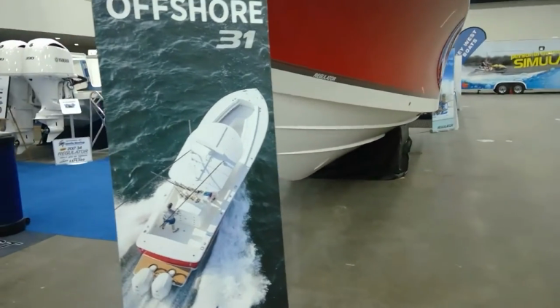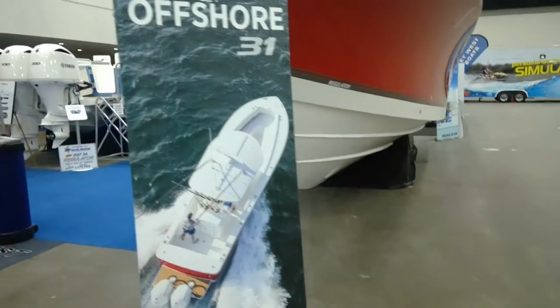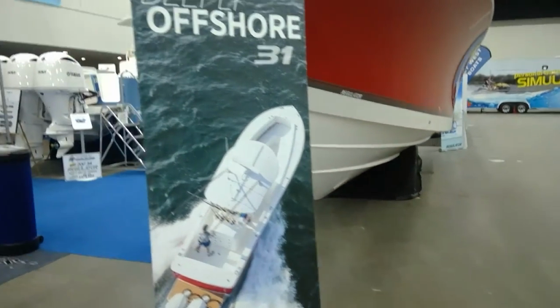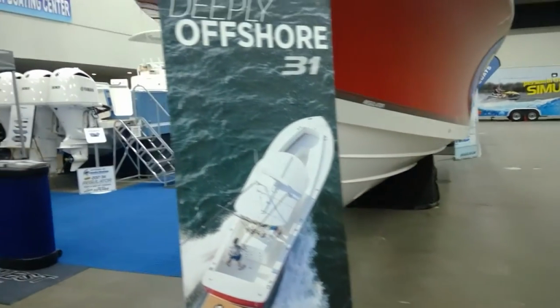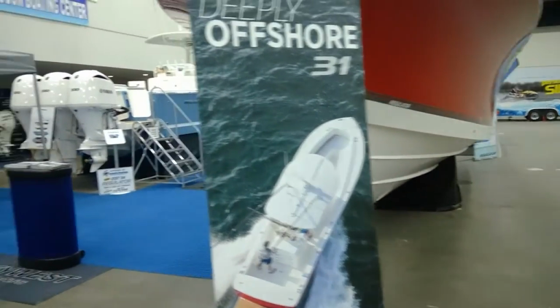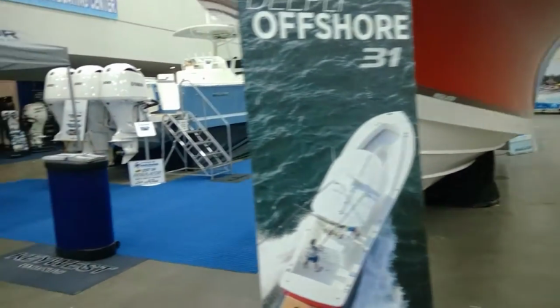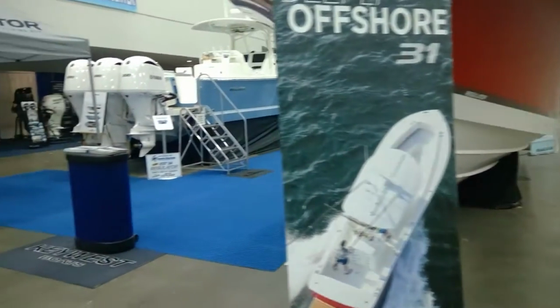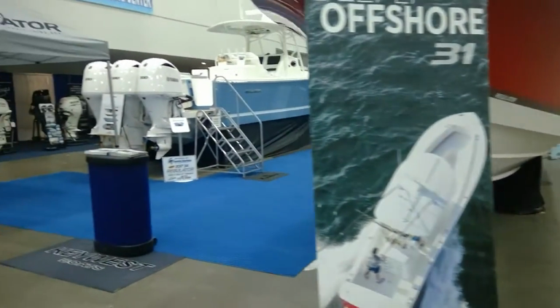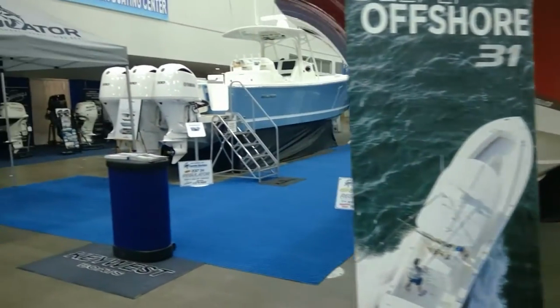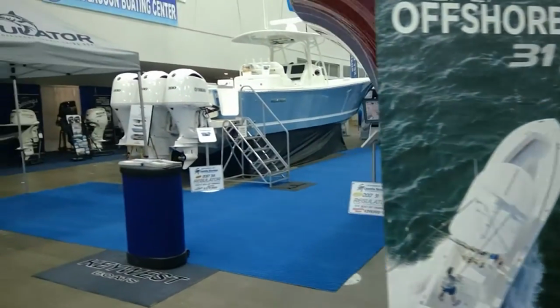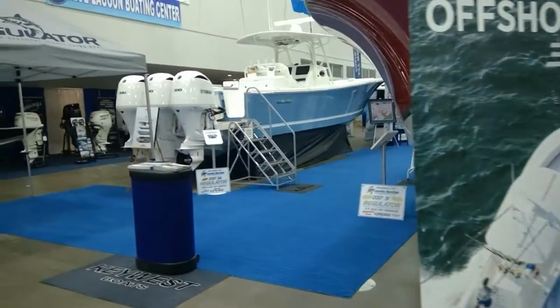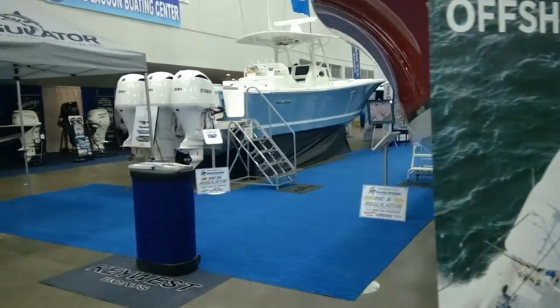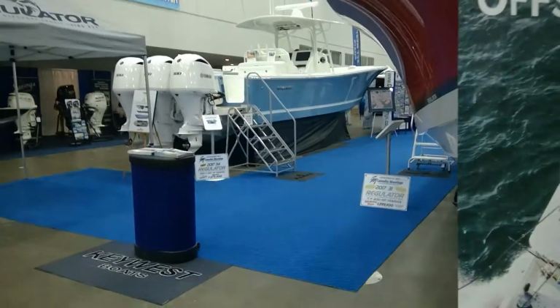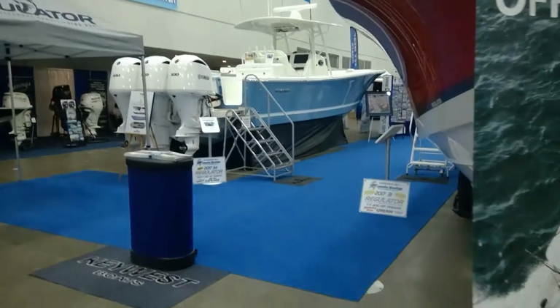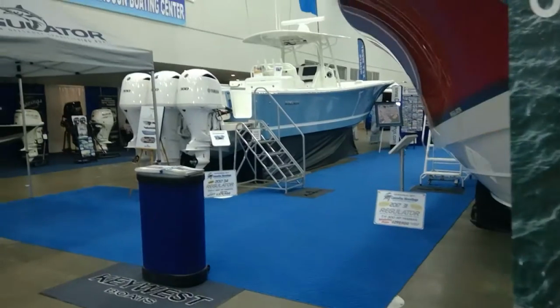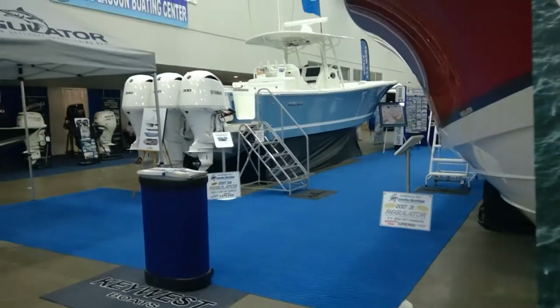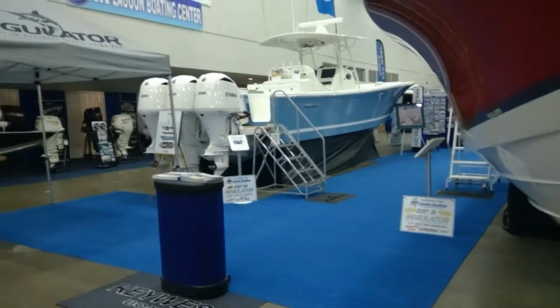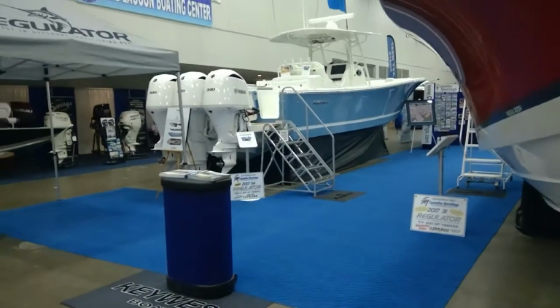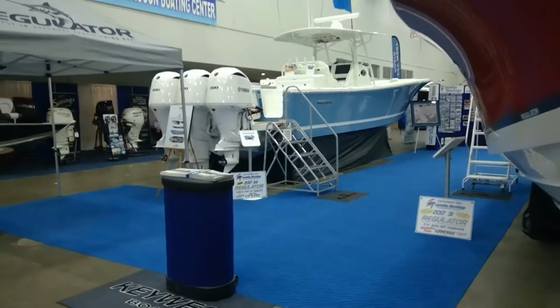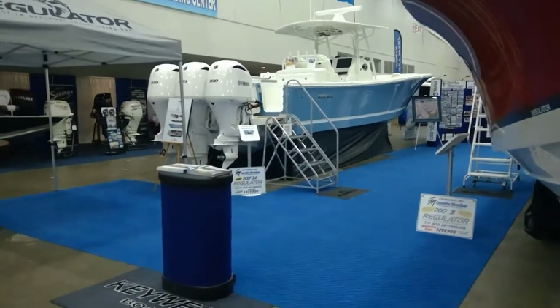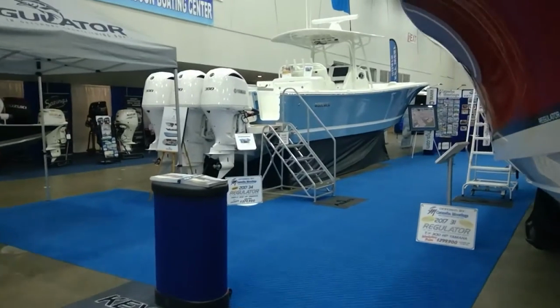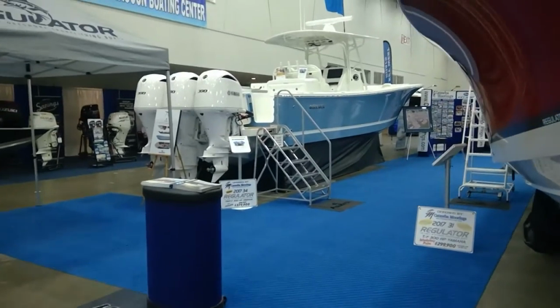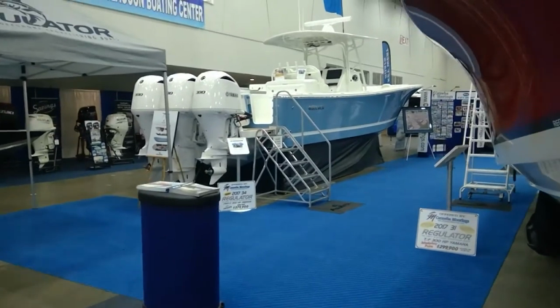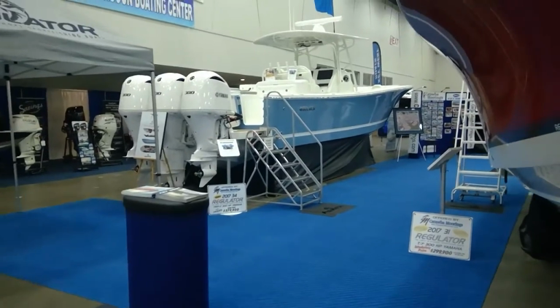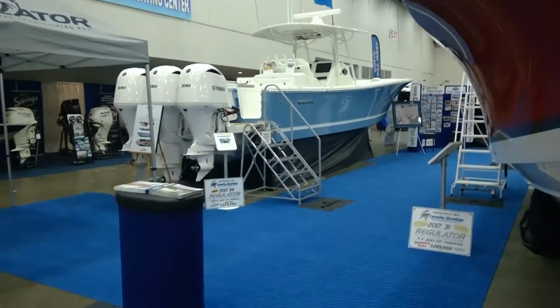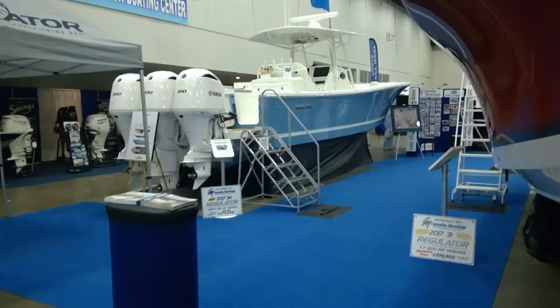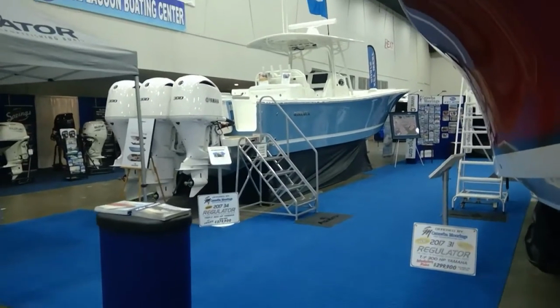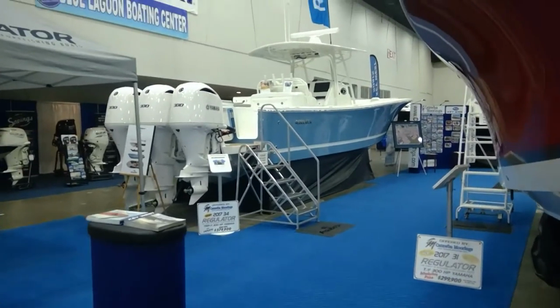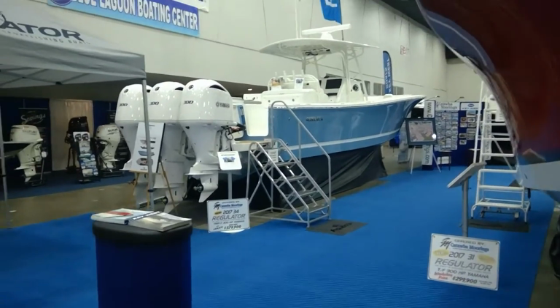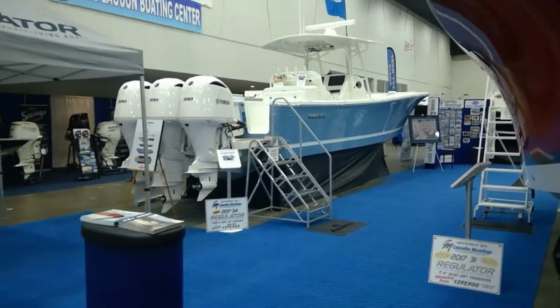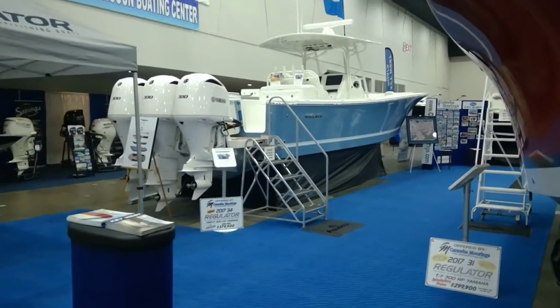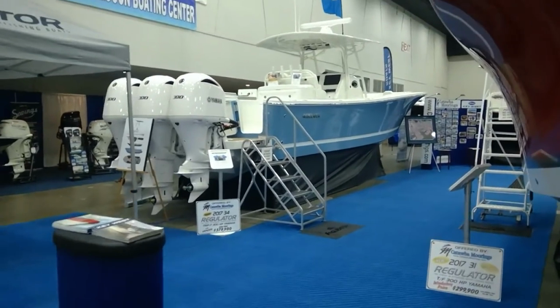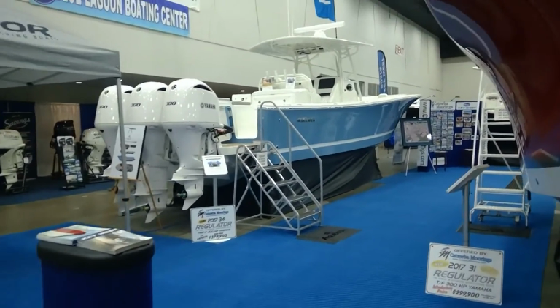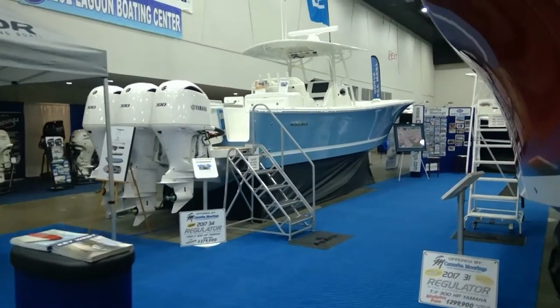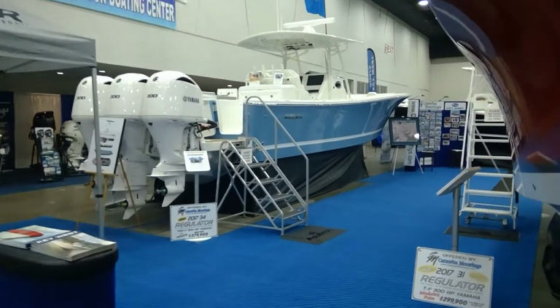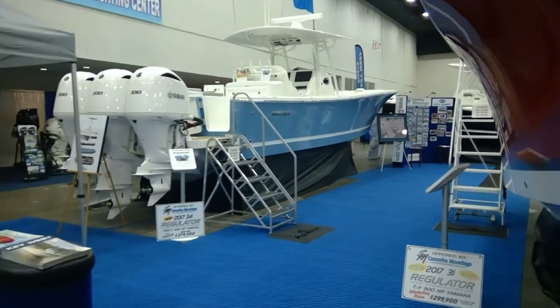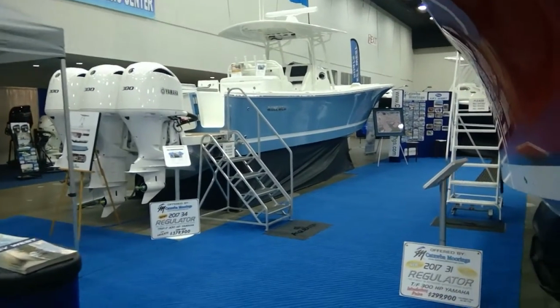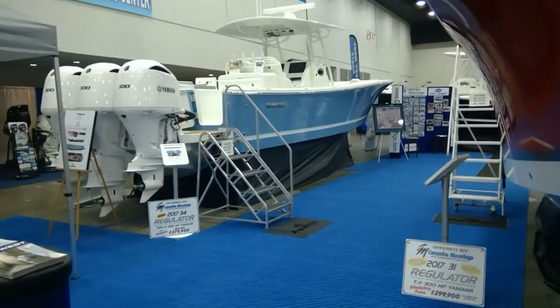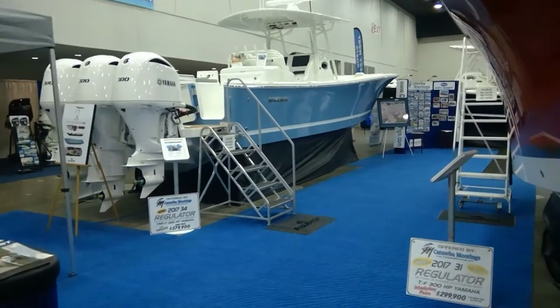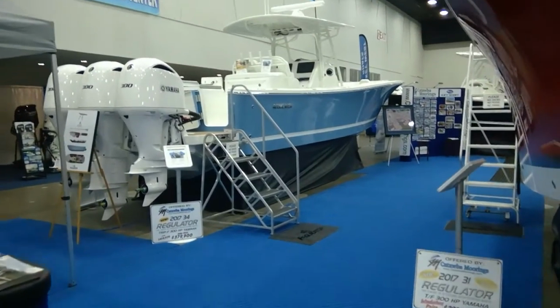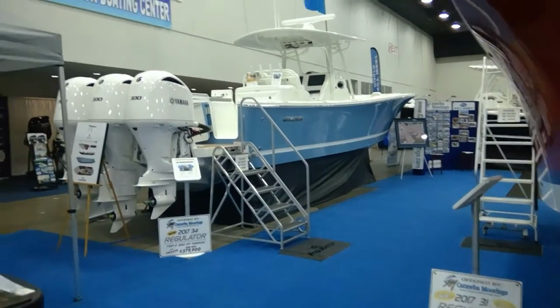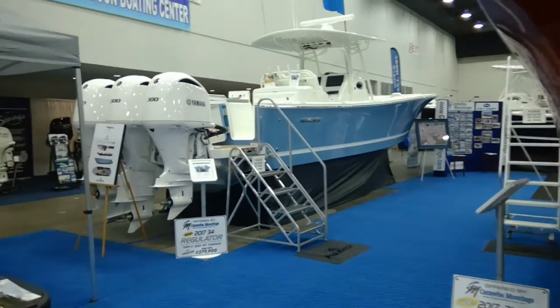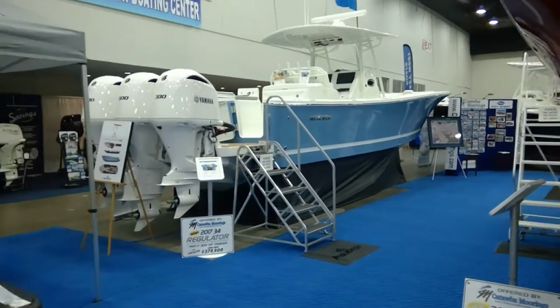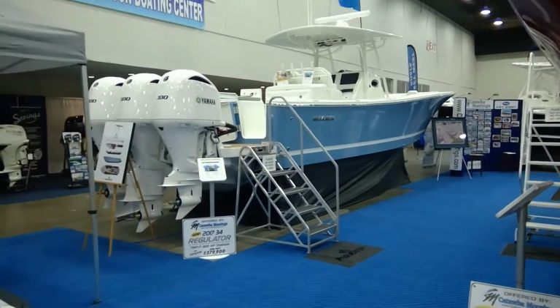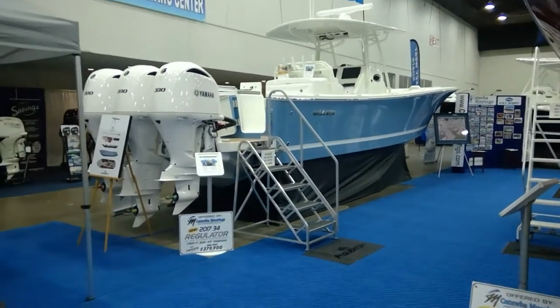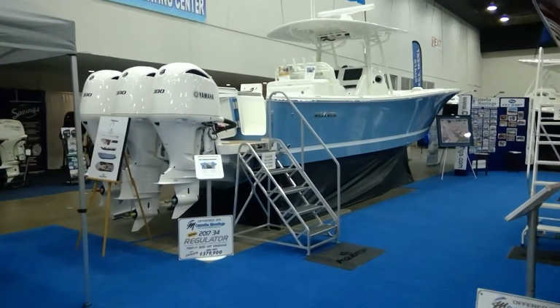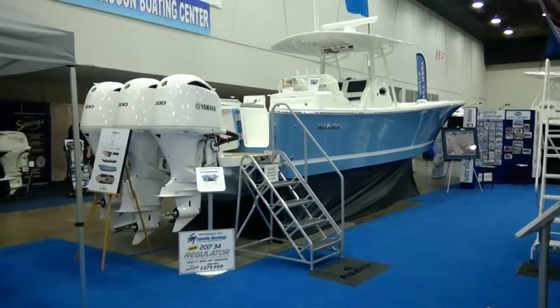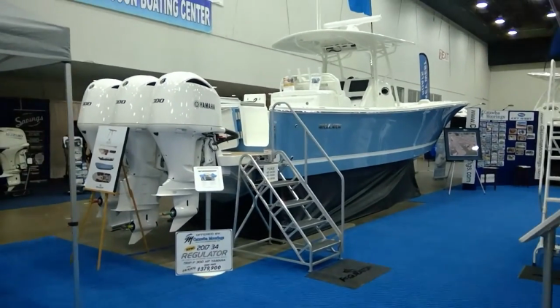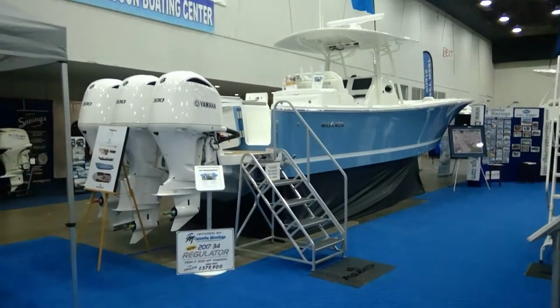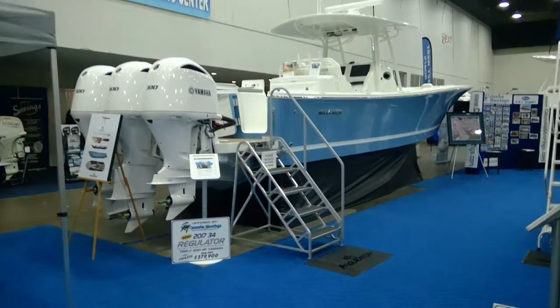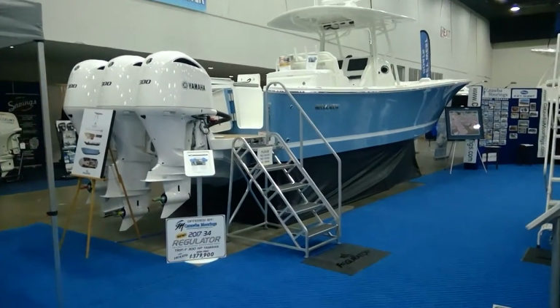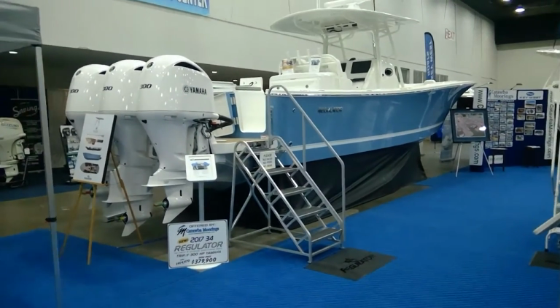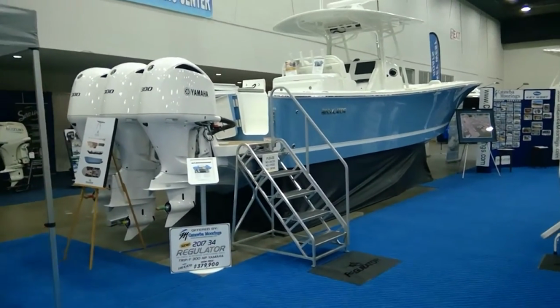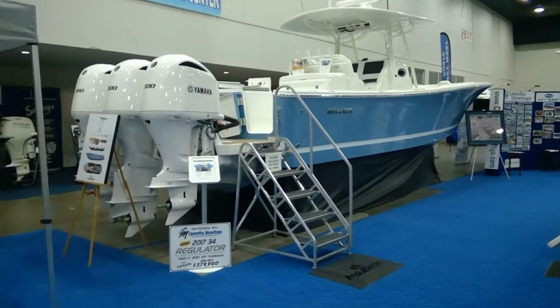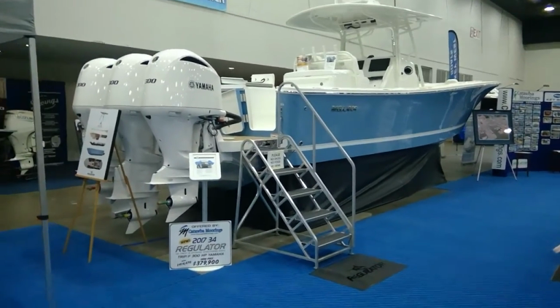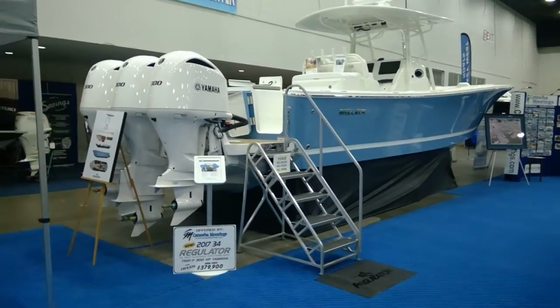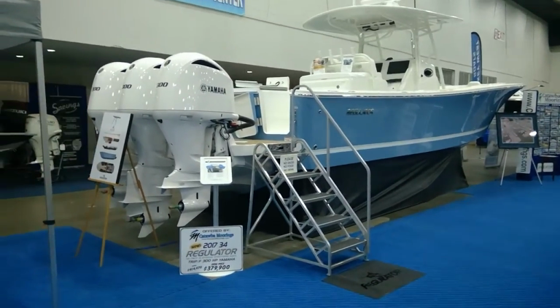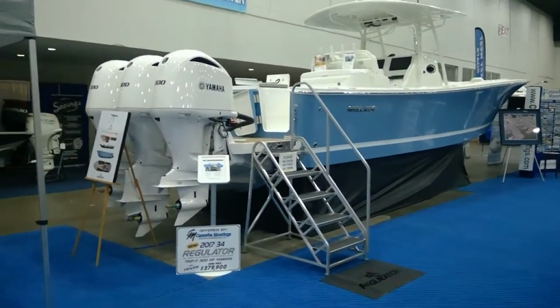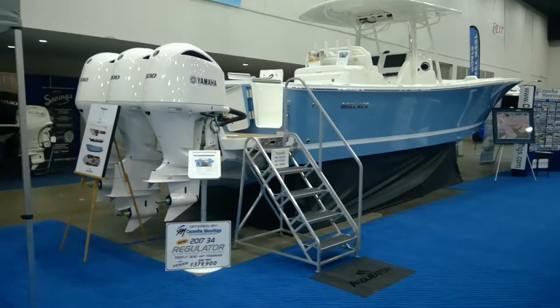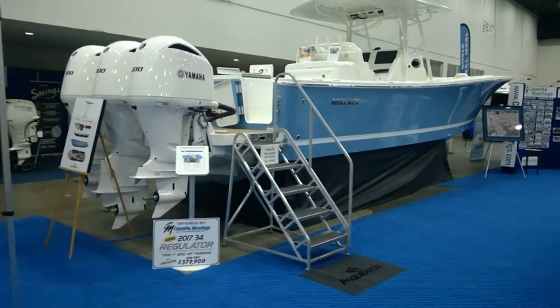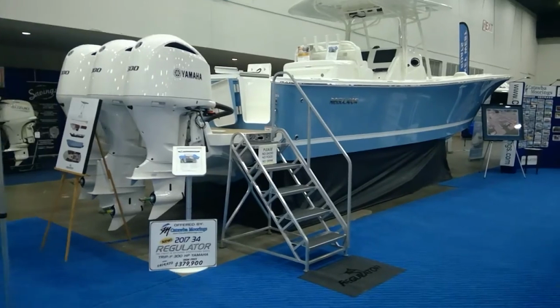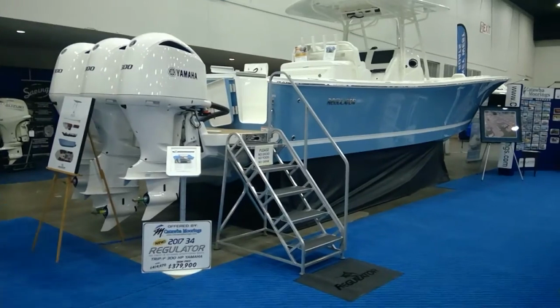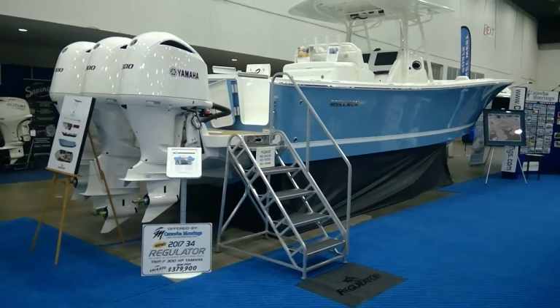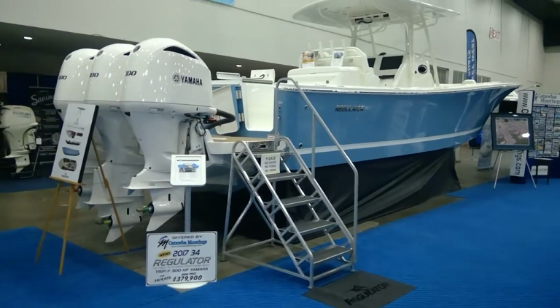Next, we're going to move over to the brand new 2017 34 Center Console. She's a beauty with triple 300 Yamaha outboards.